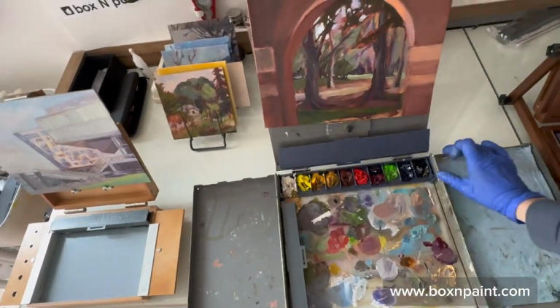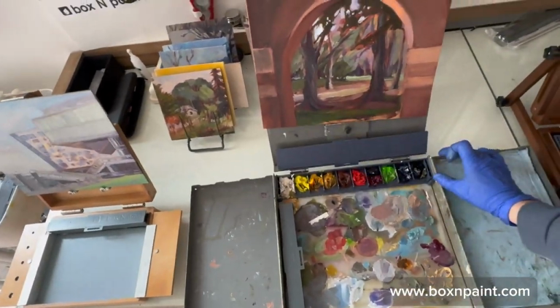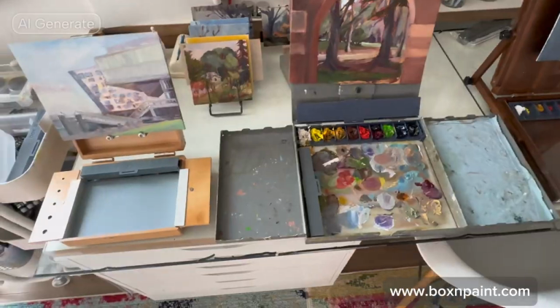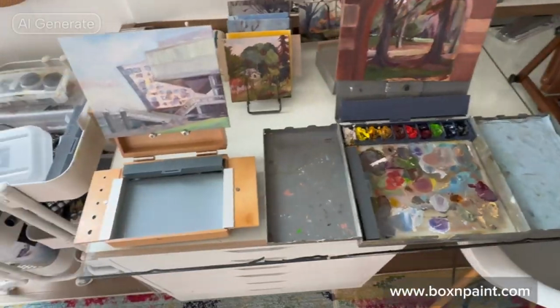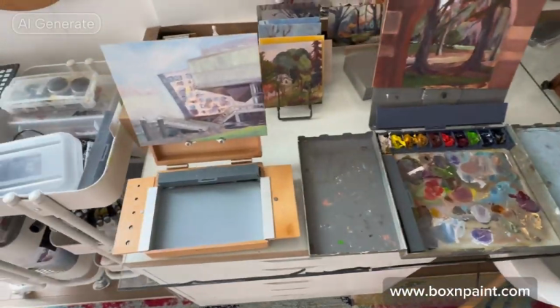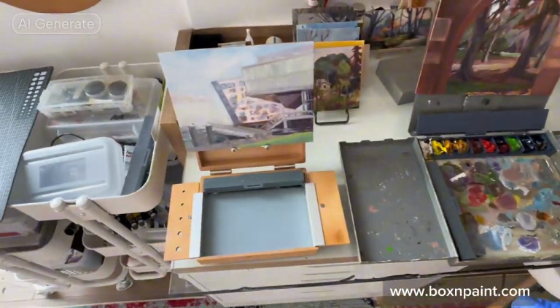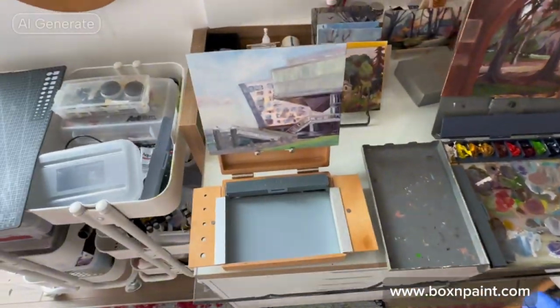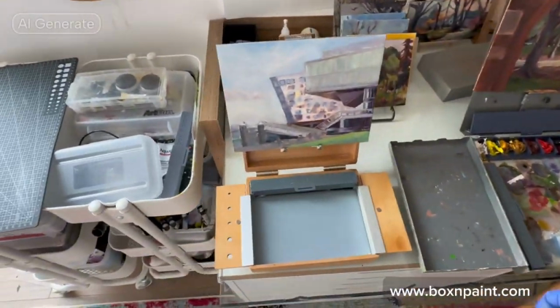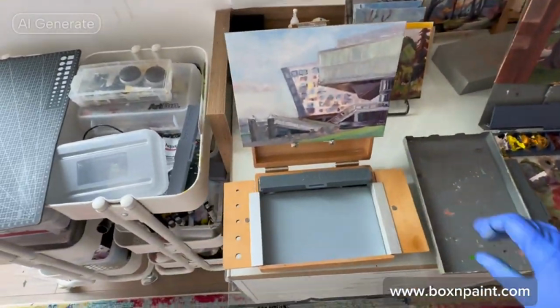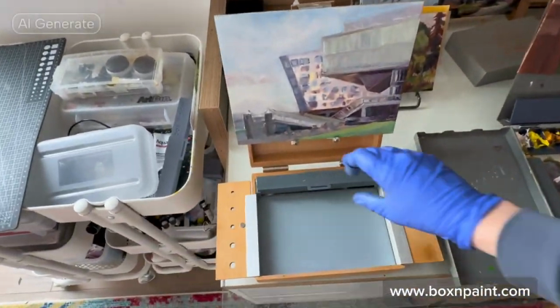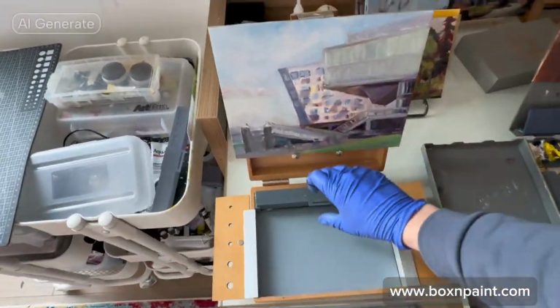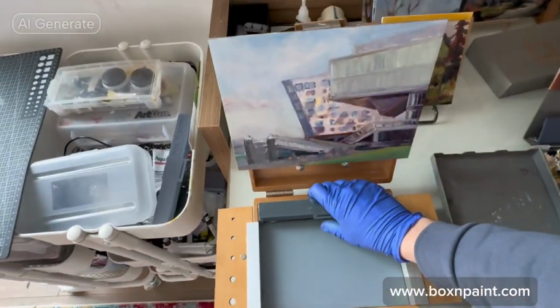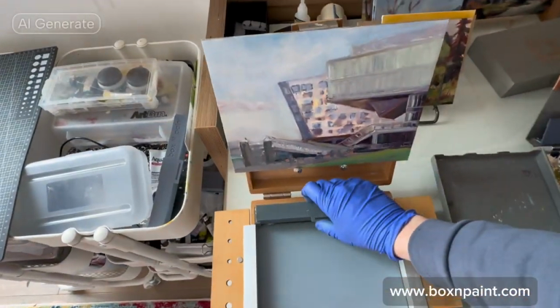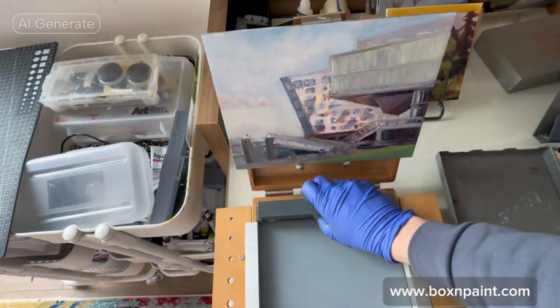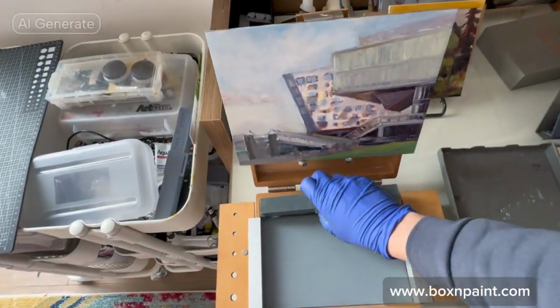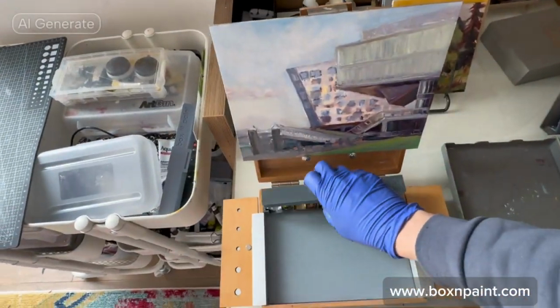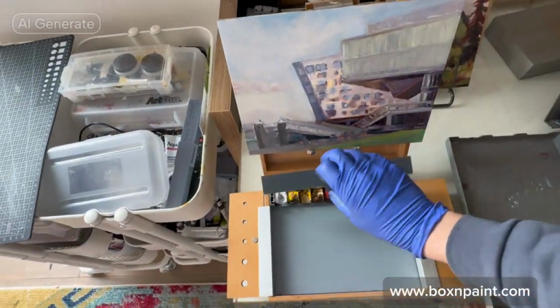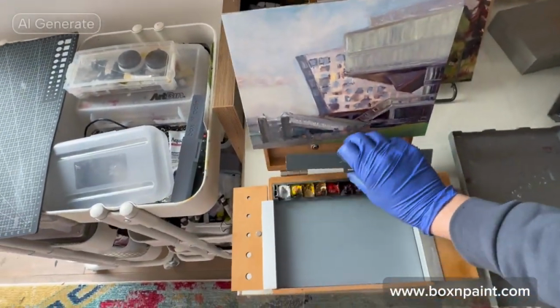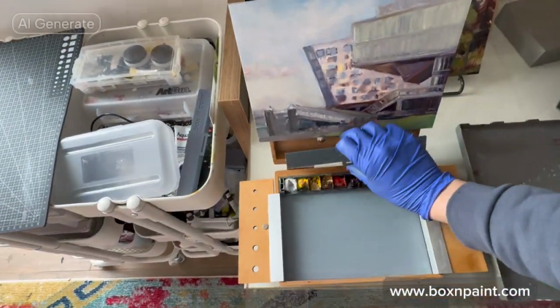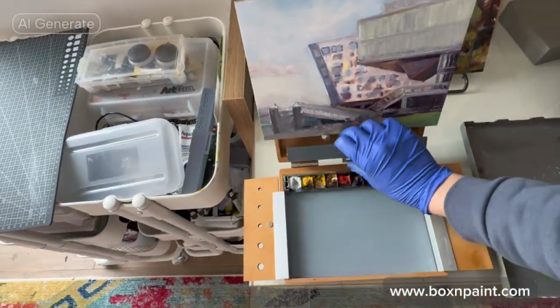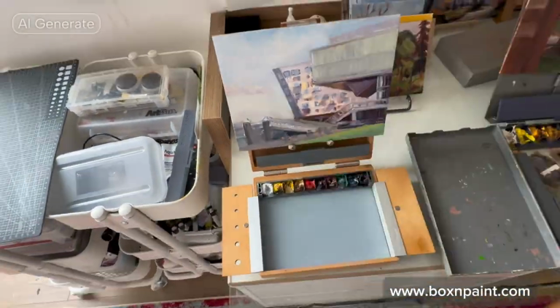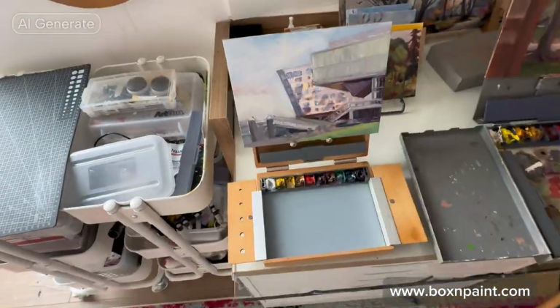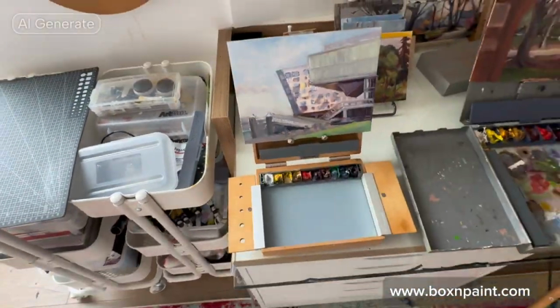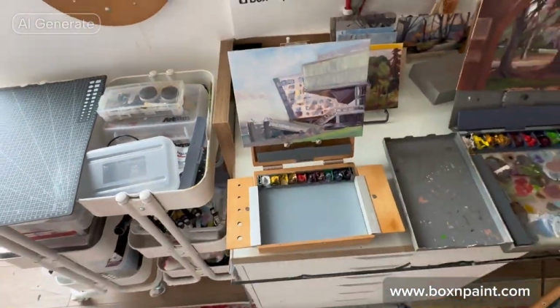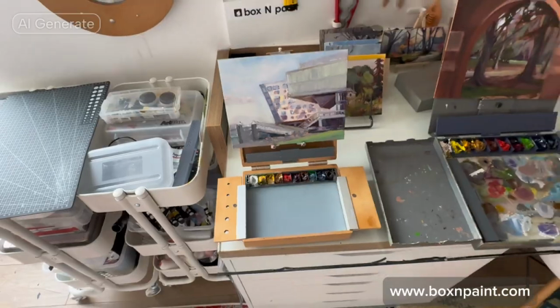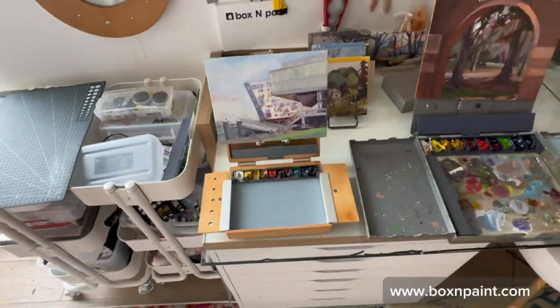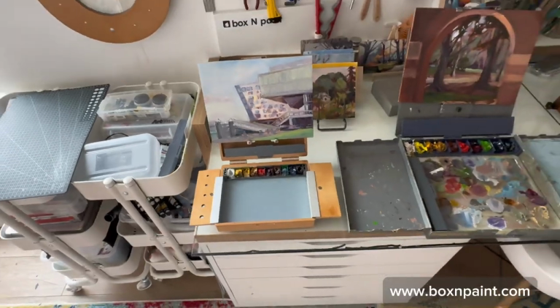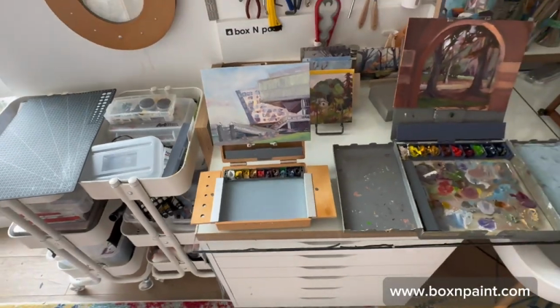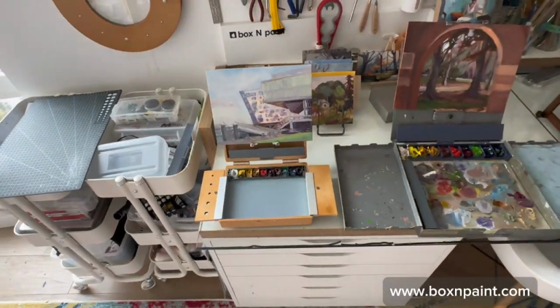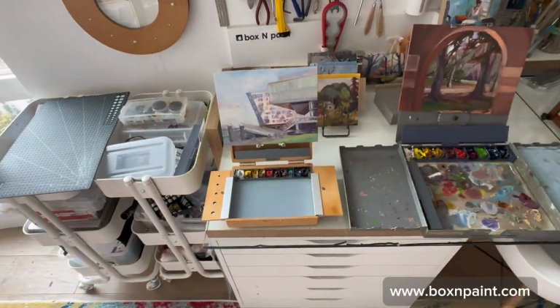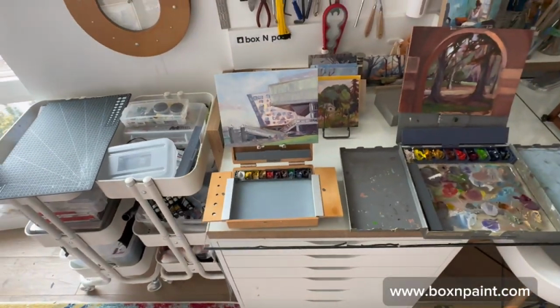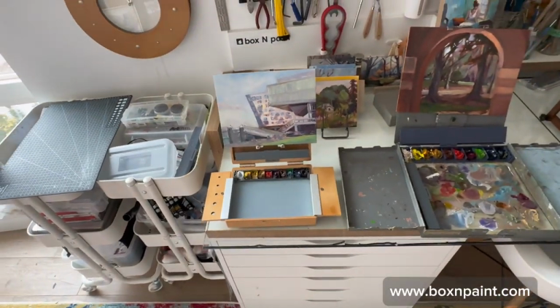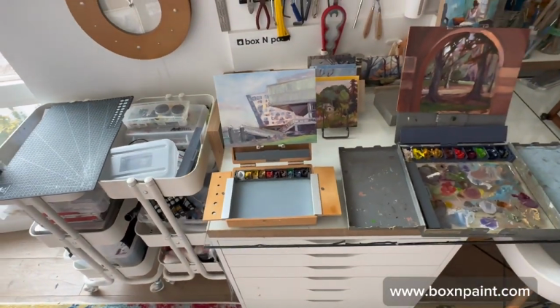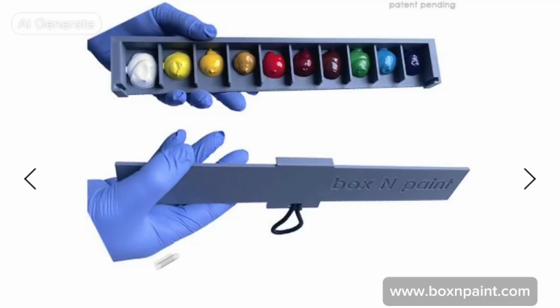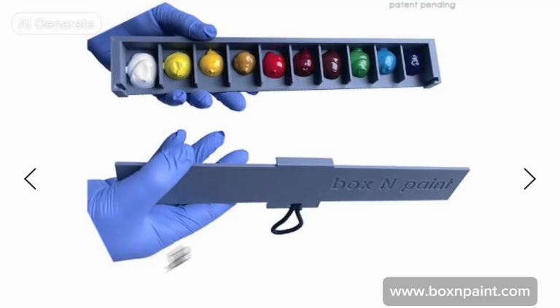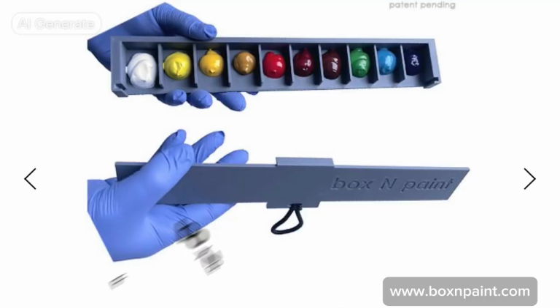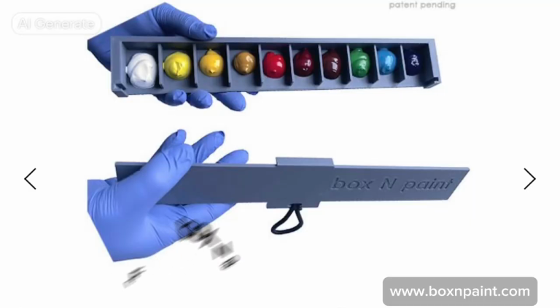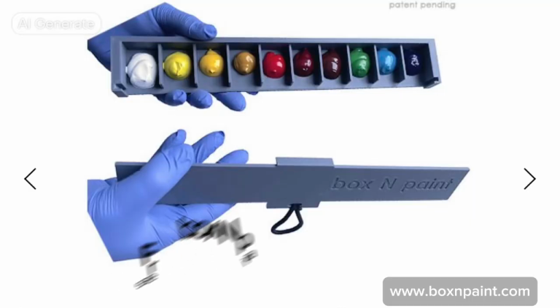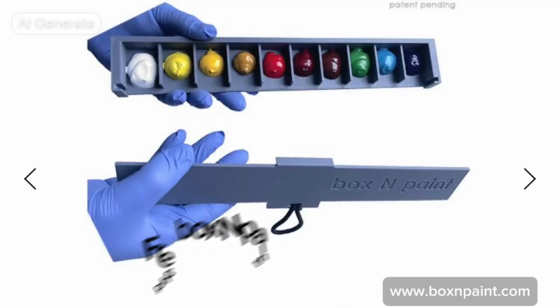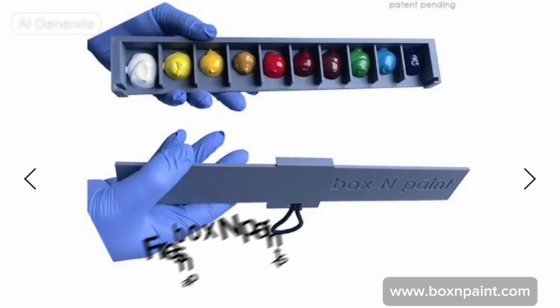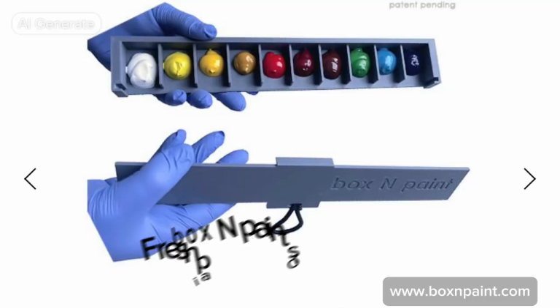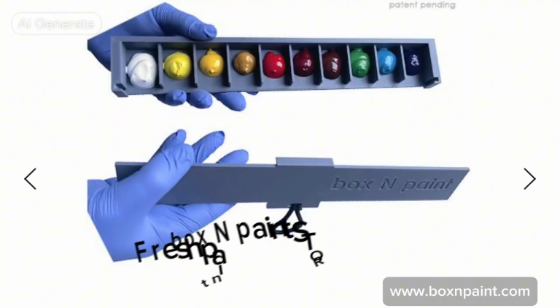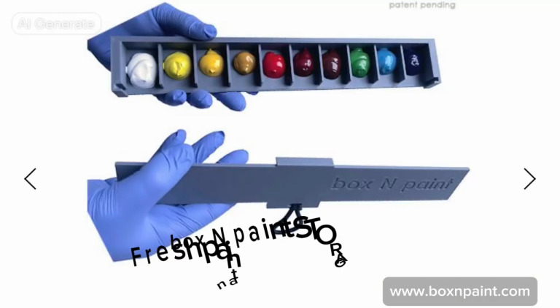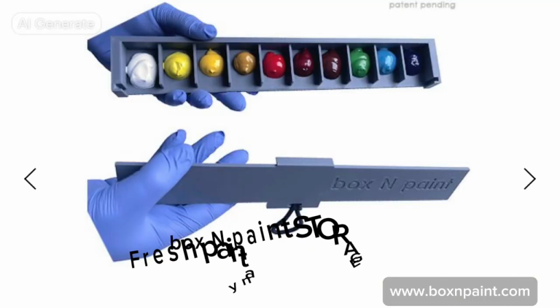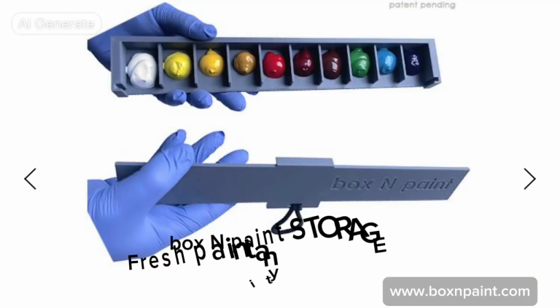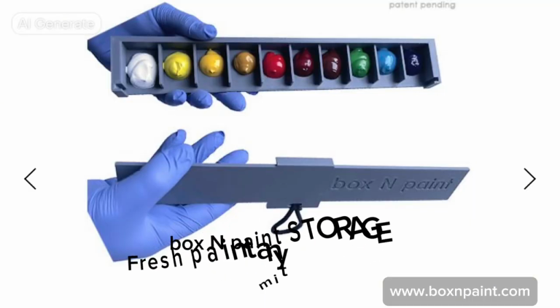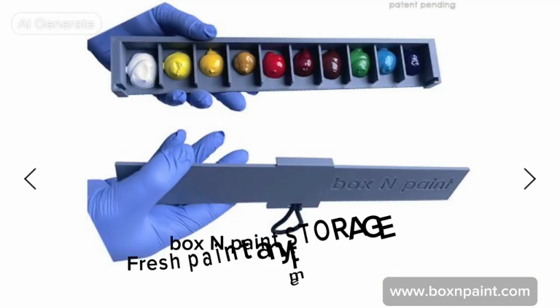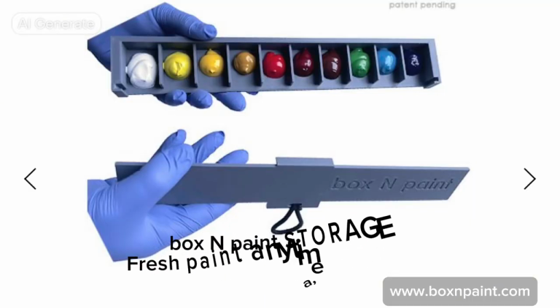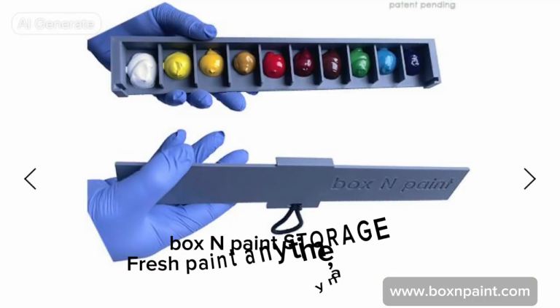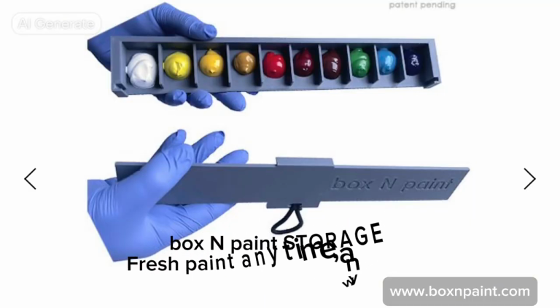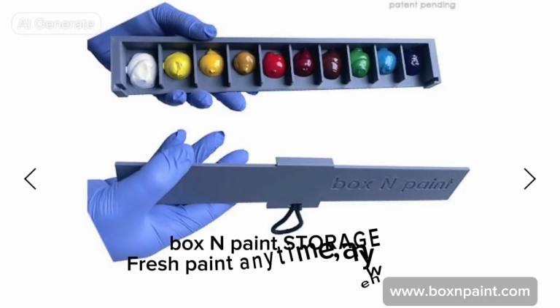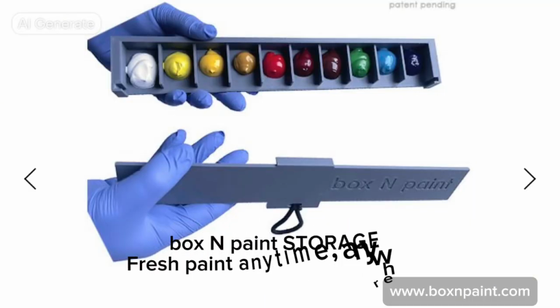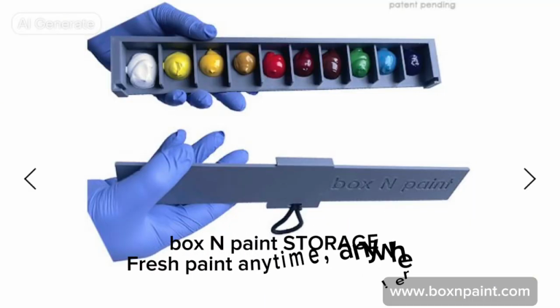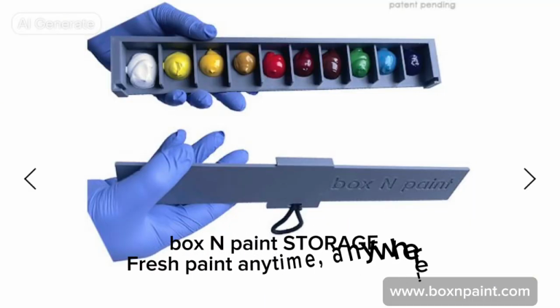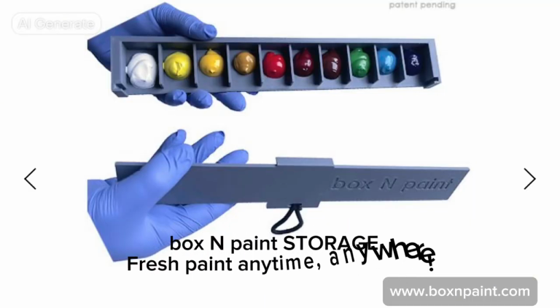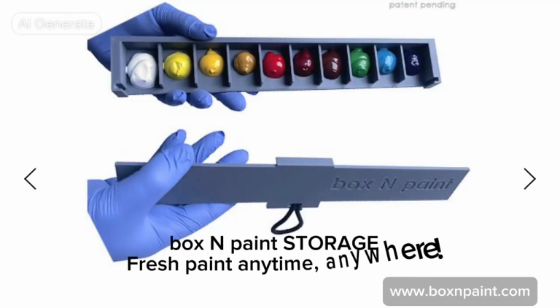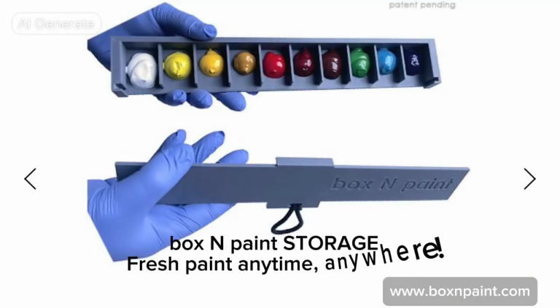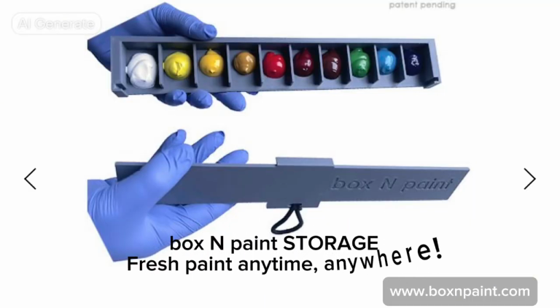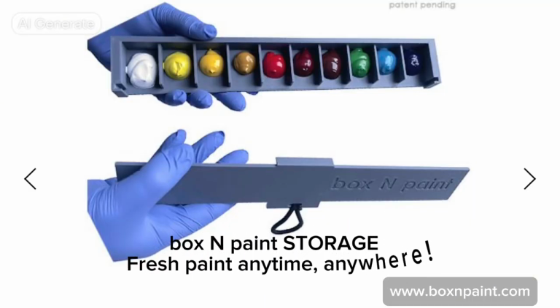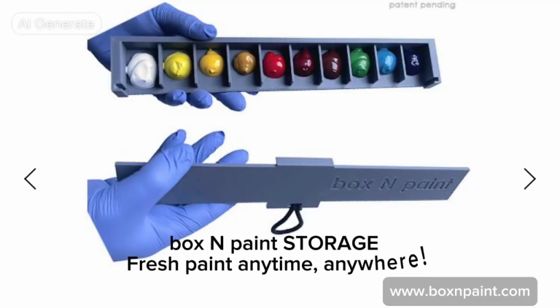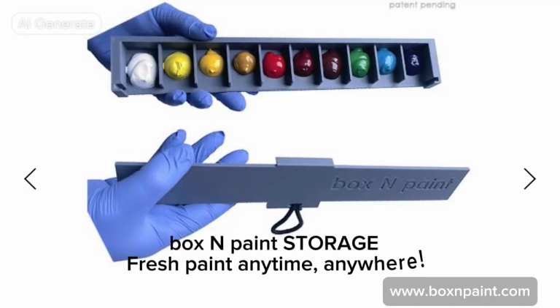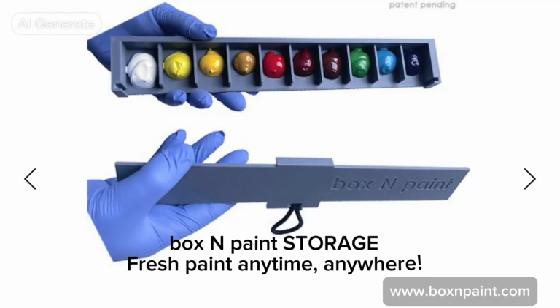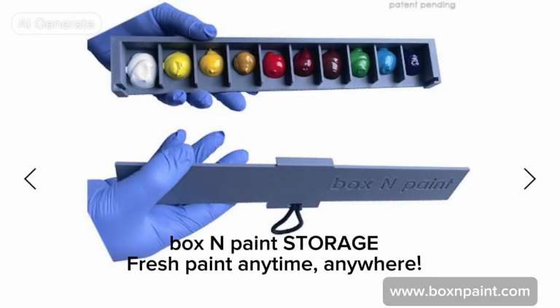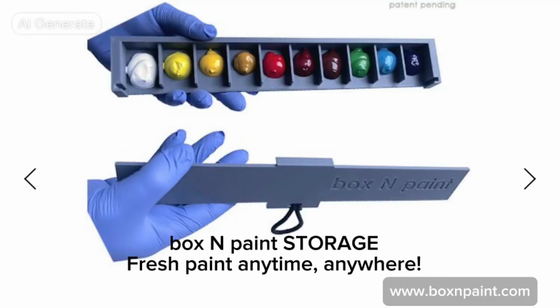The same for Box End paint Pochard. Box End paint storage — fresh paint anytime, anywhere.